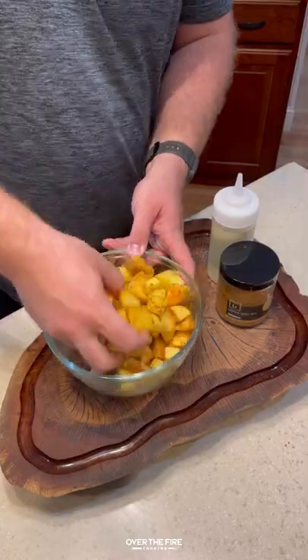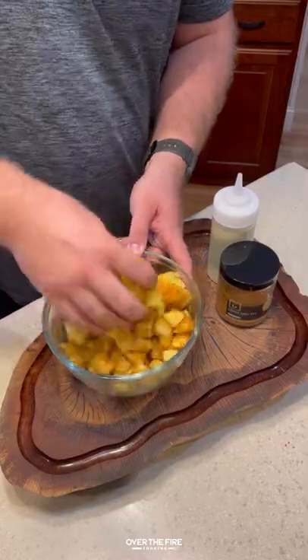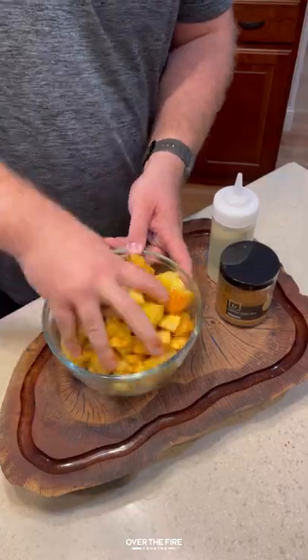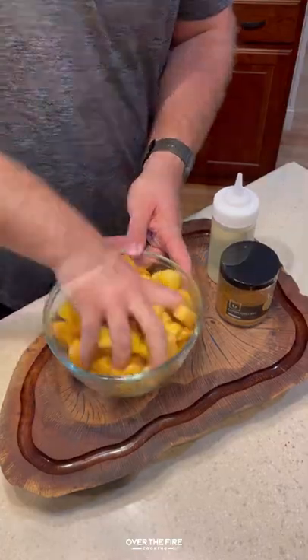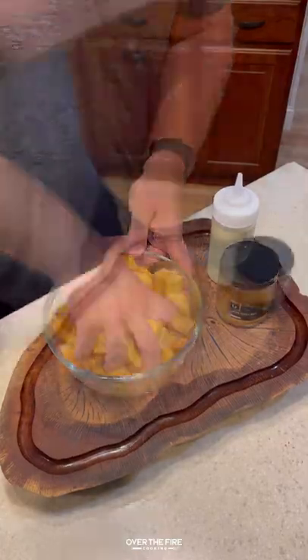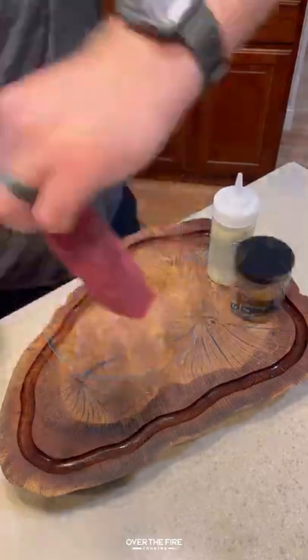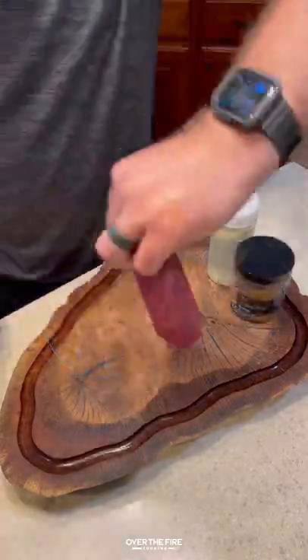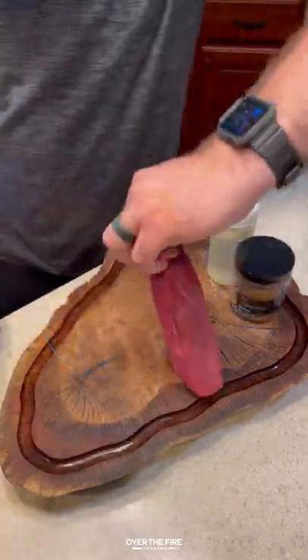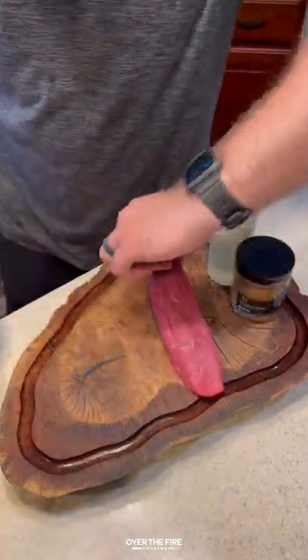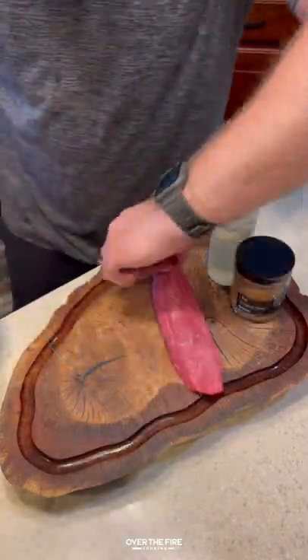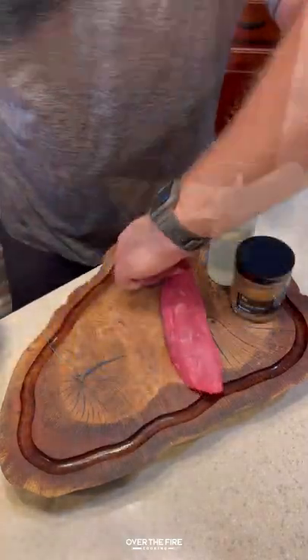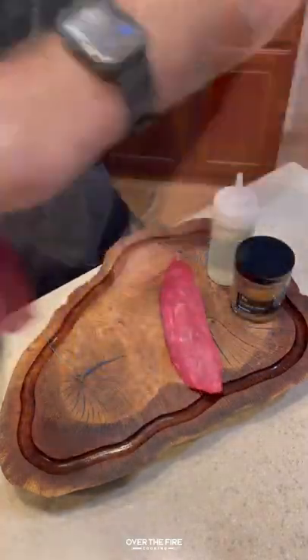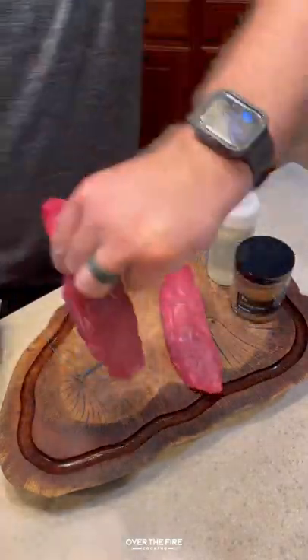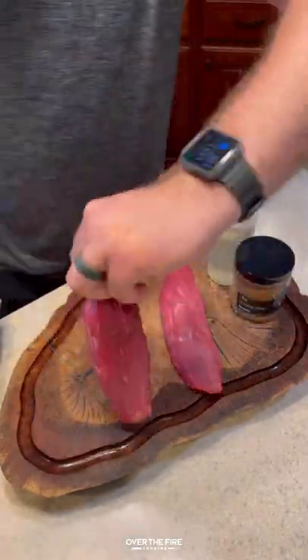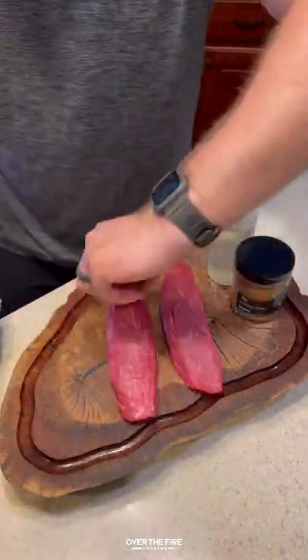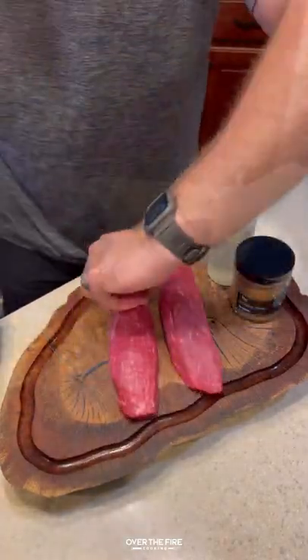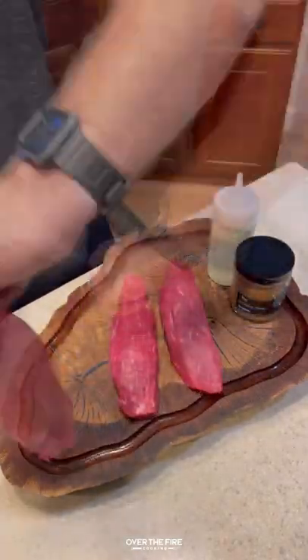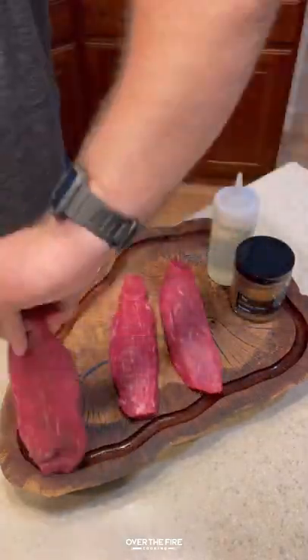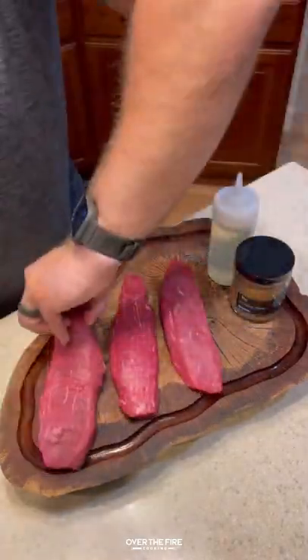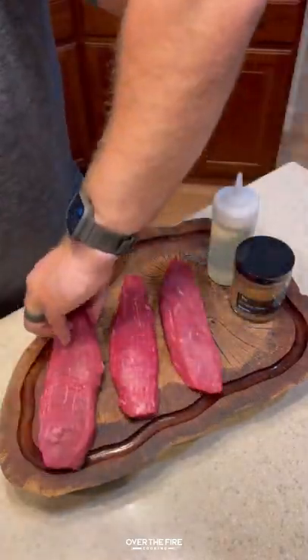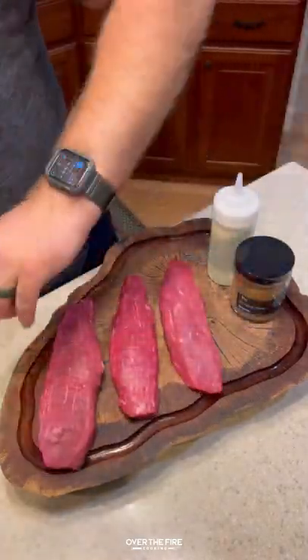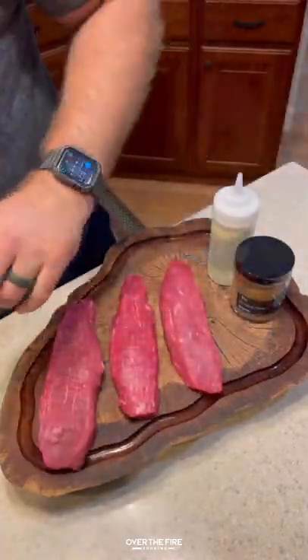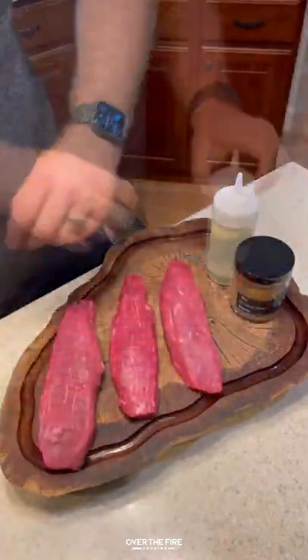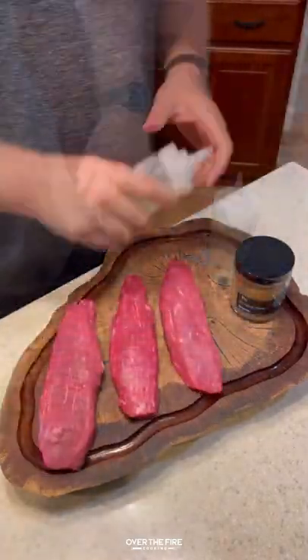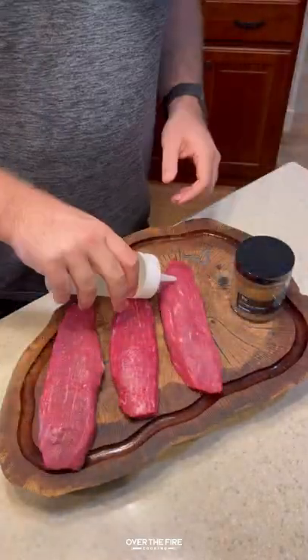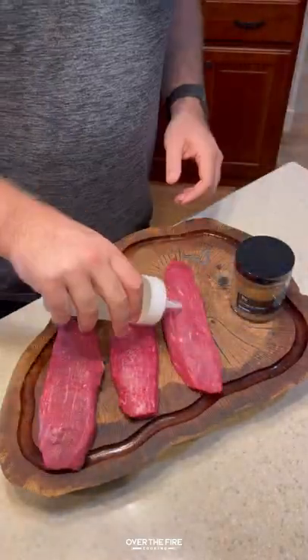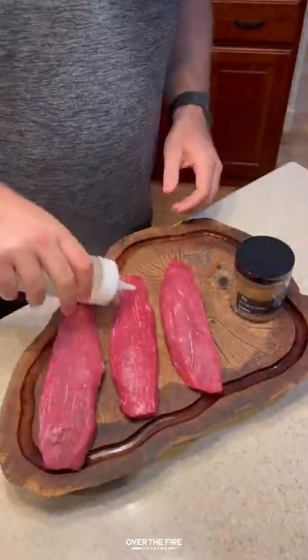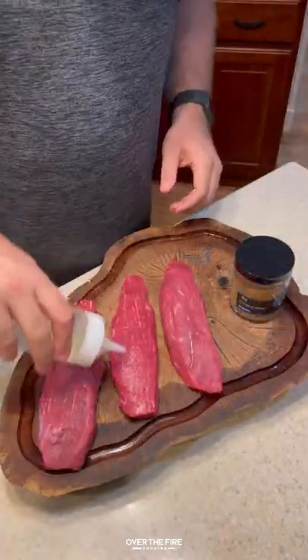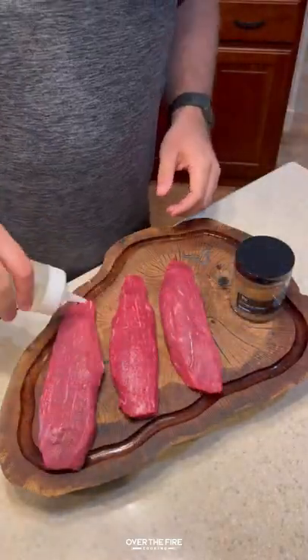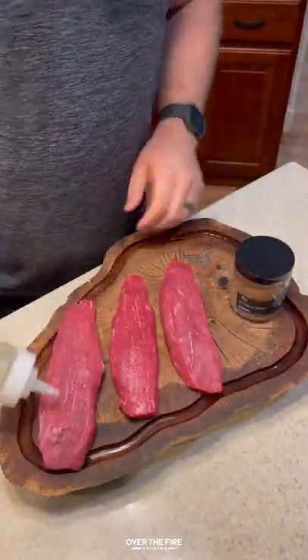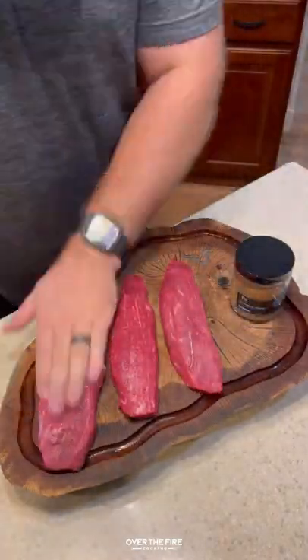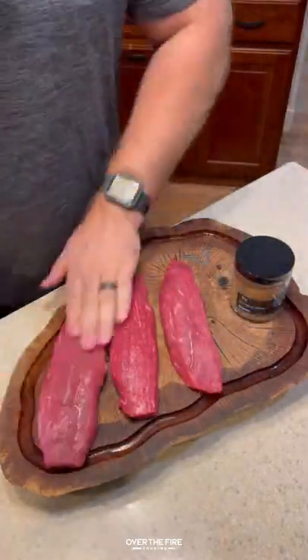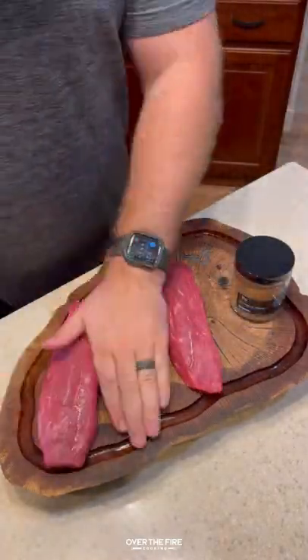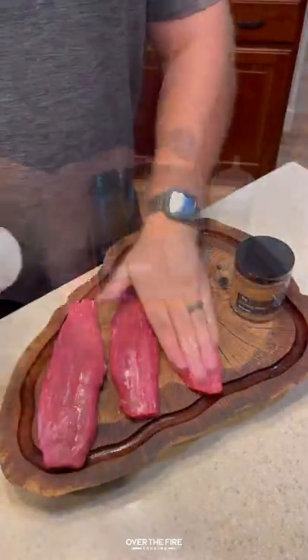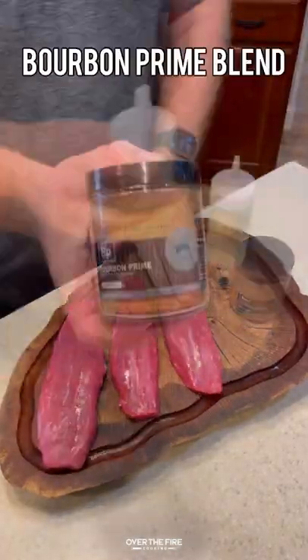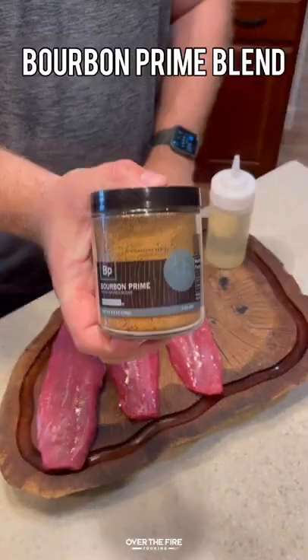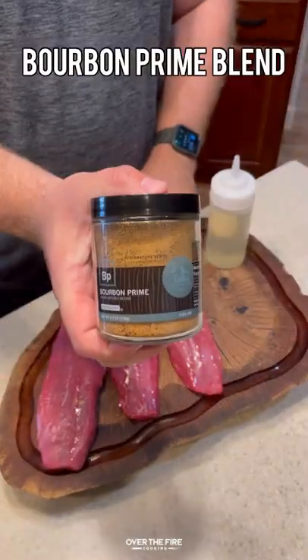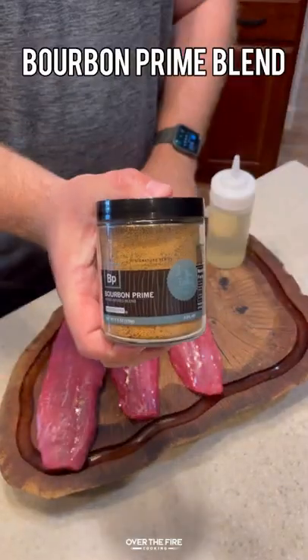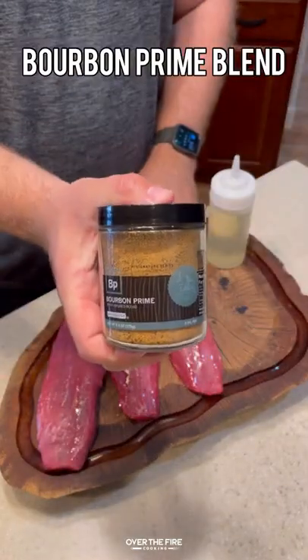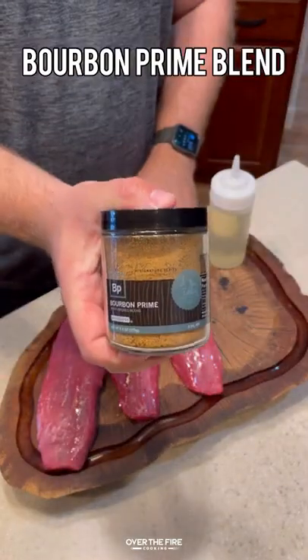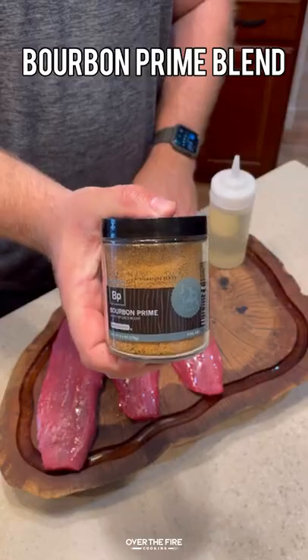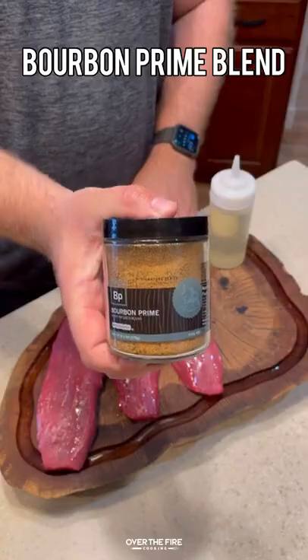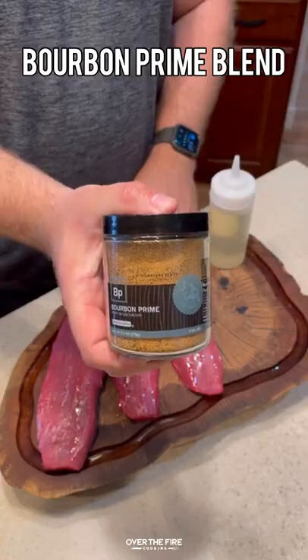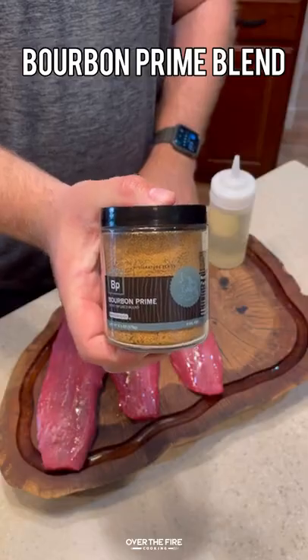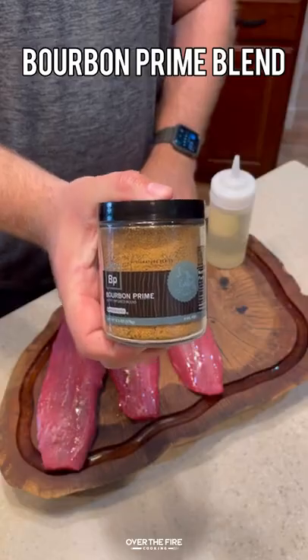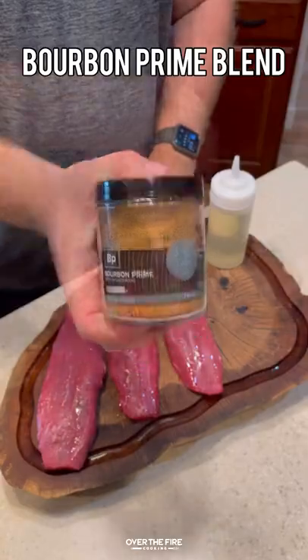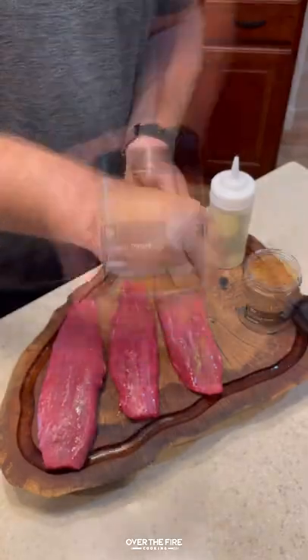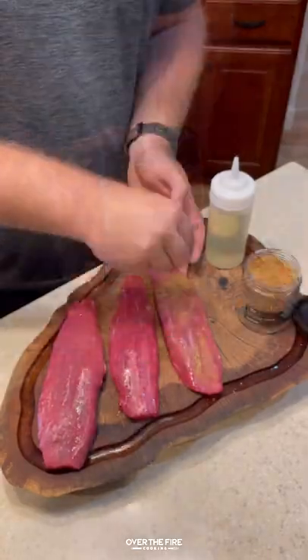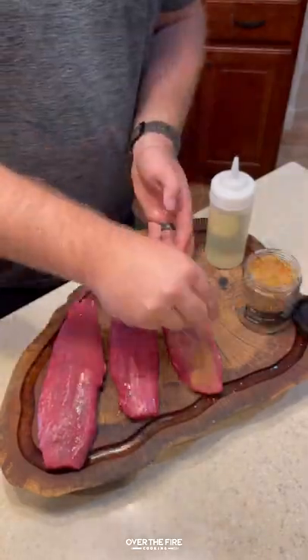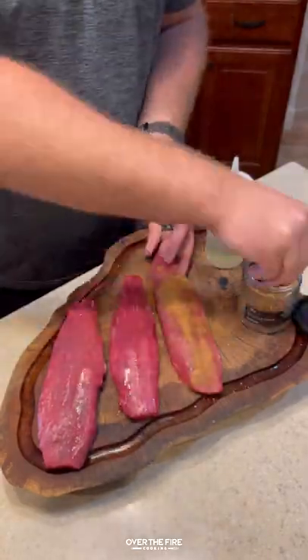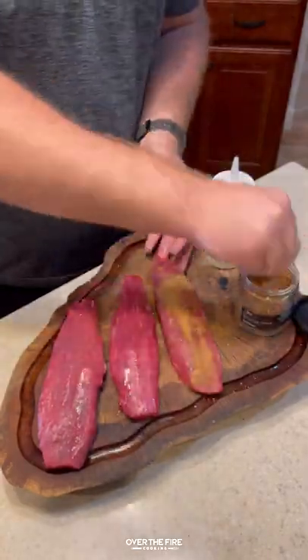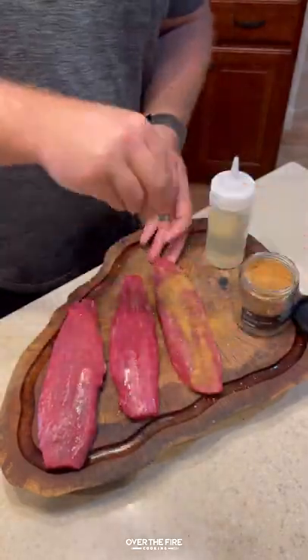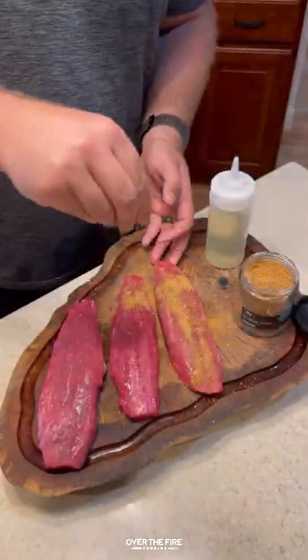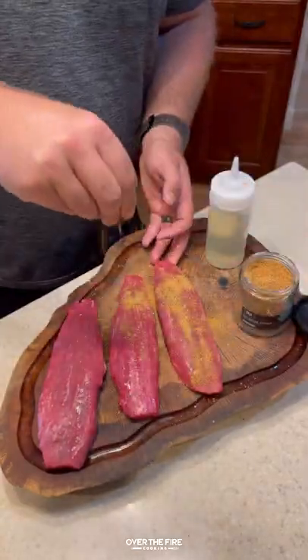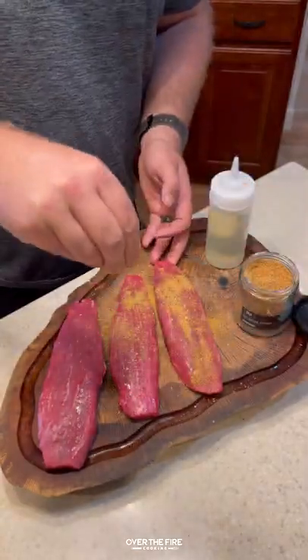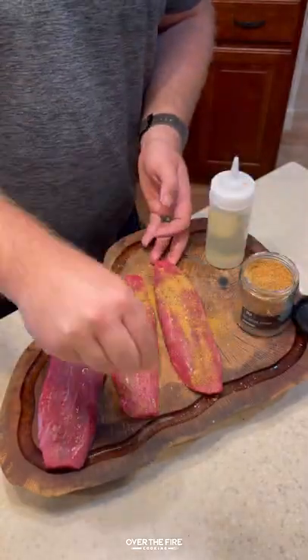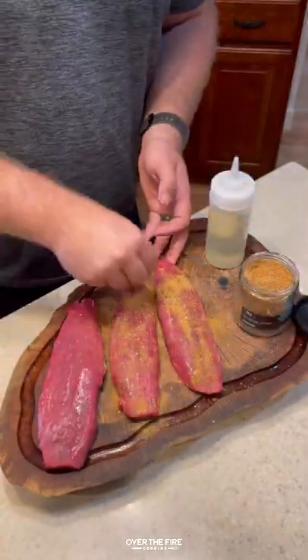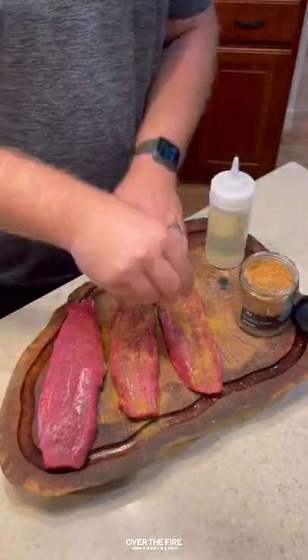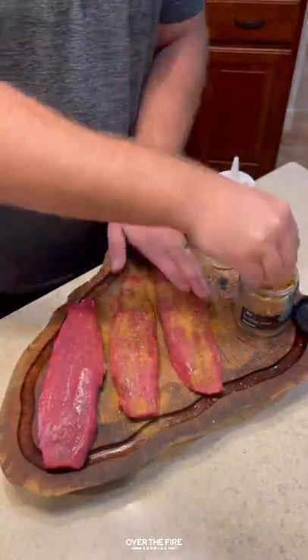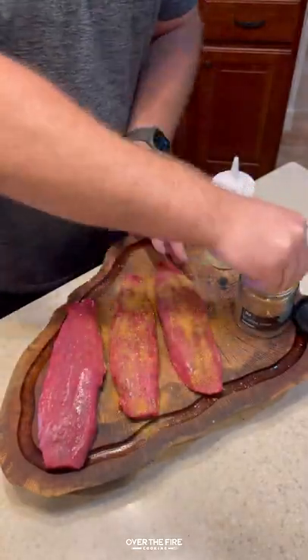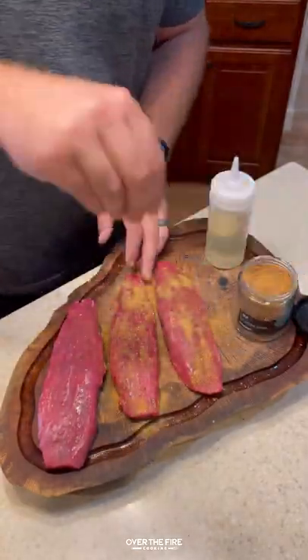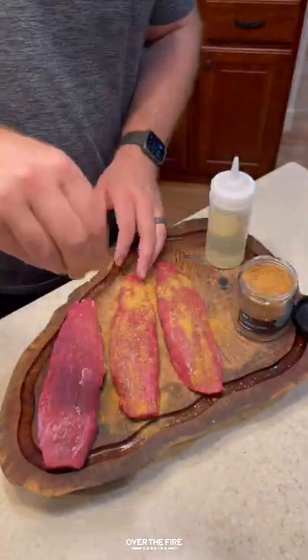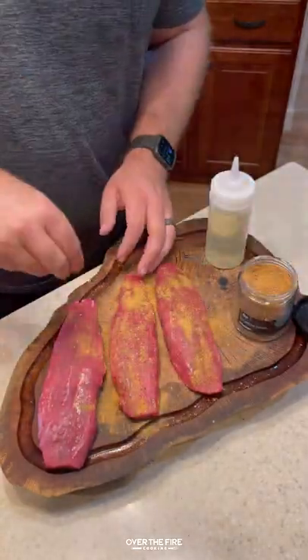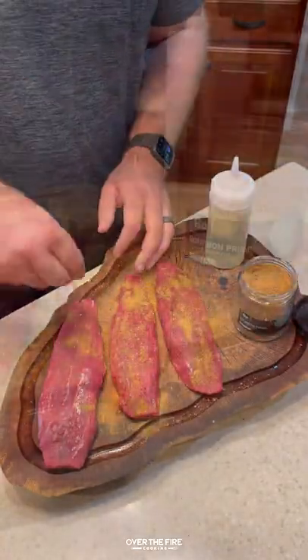I'm going to season up these Teres Major steaks with my new Bourbon Prime seasoning. This seasoning is killer on steaks.